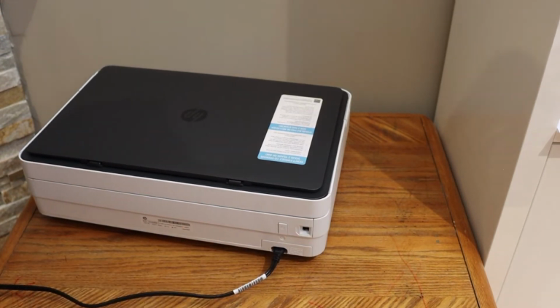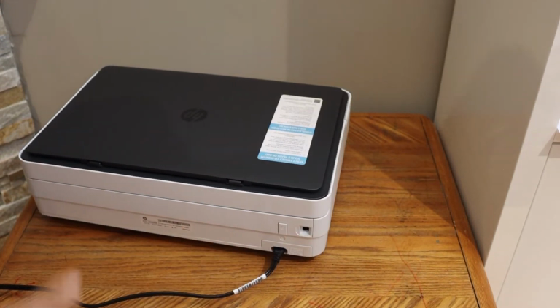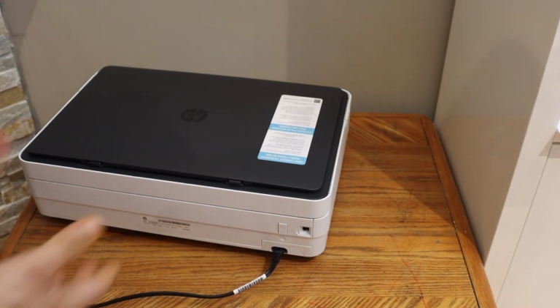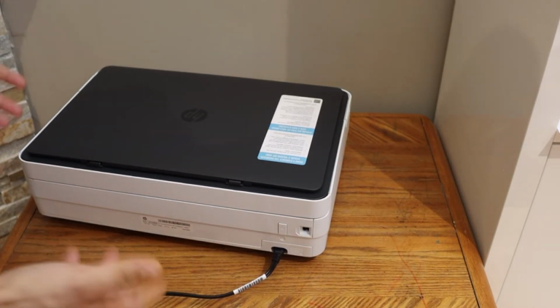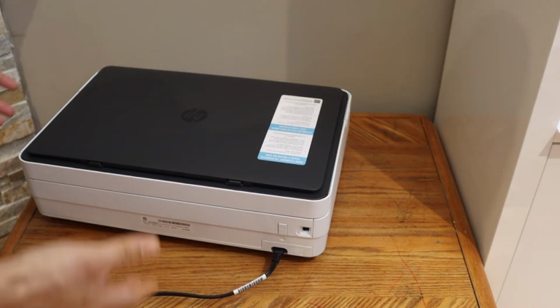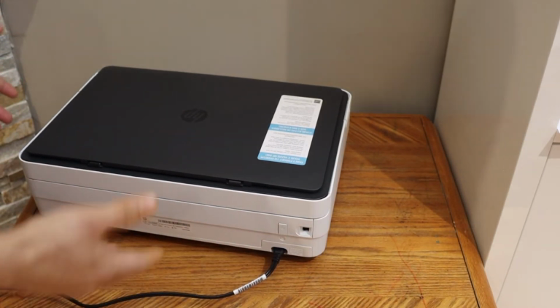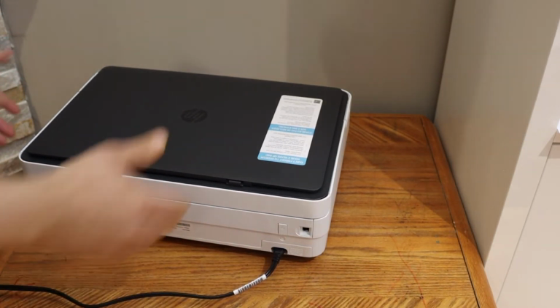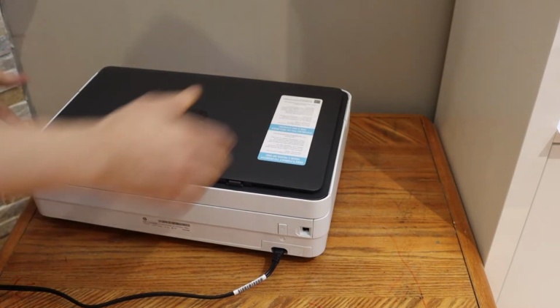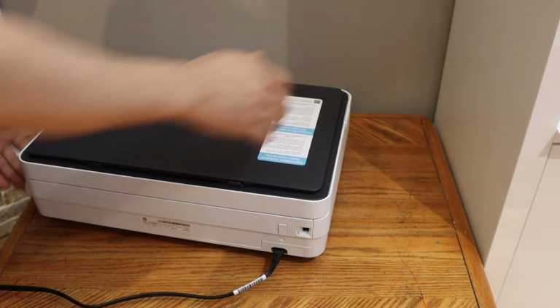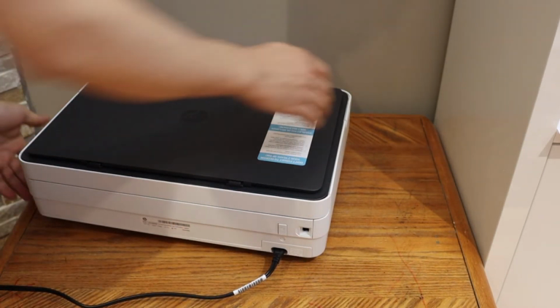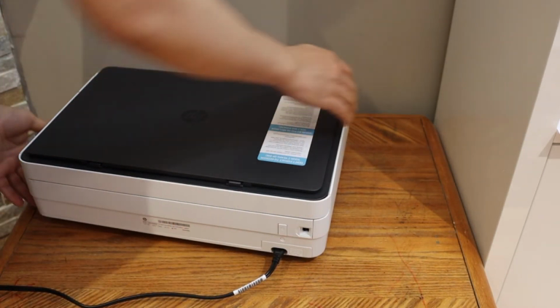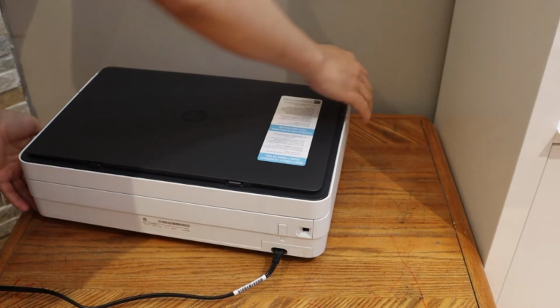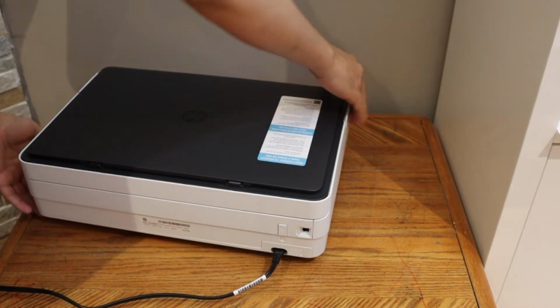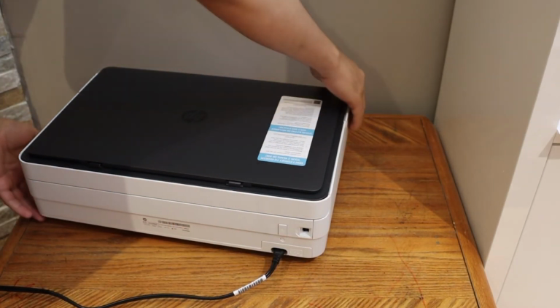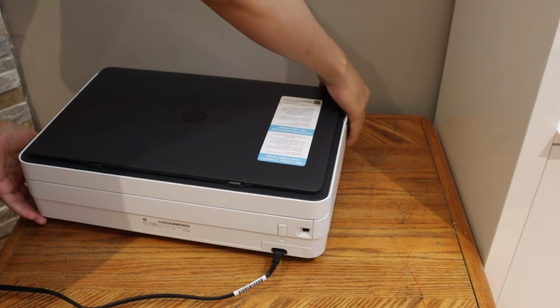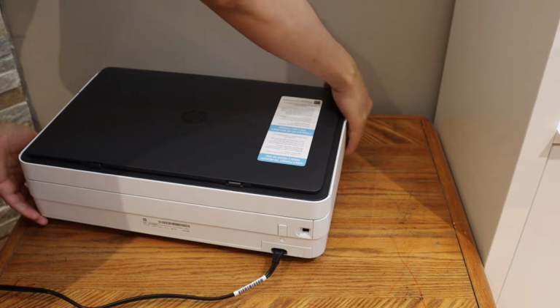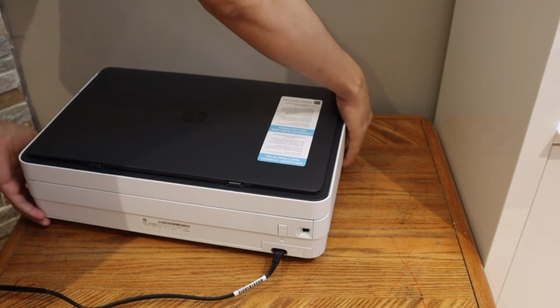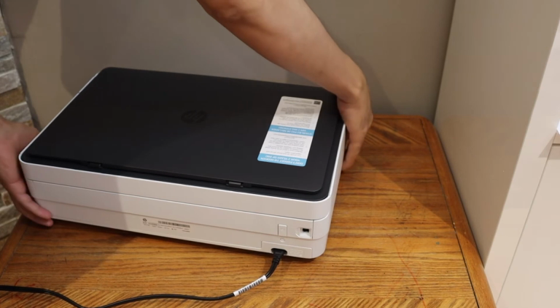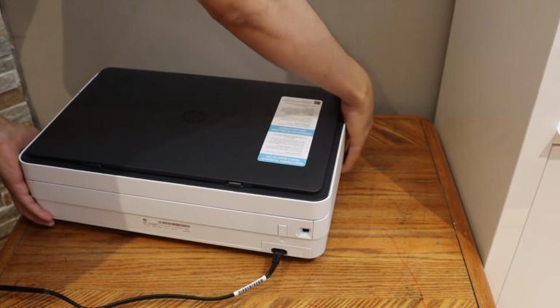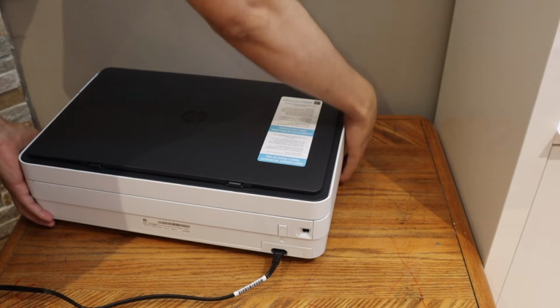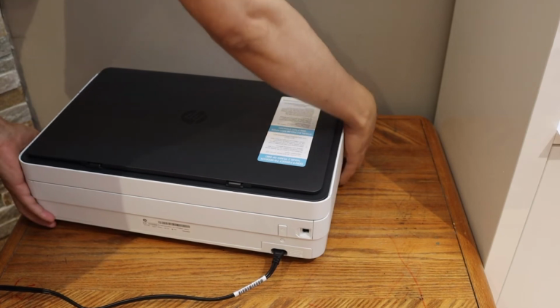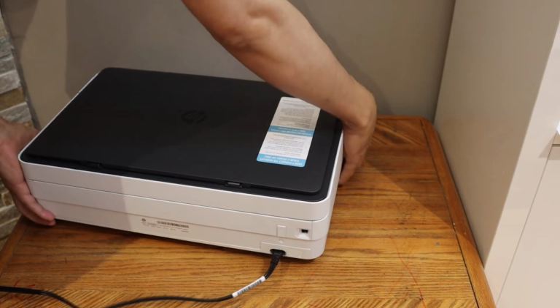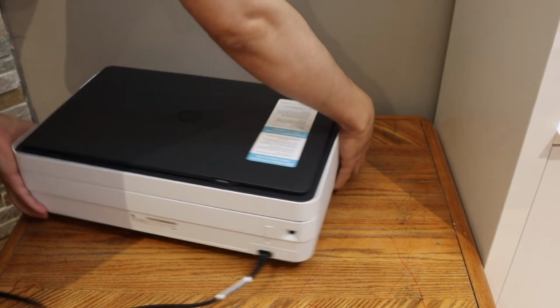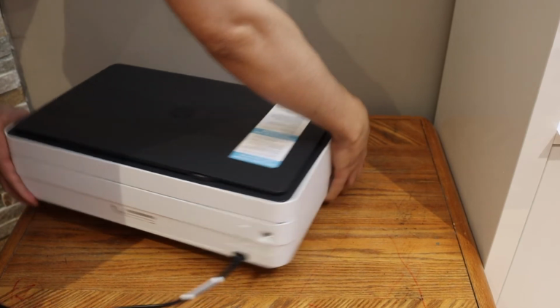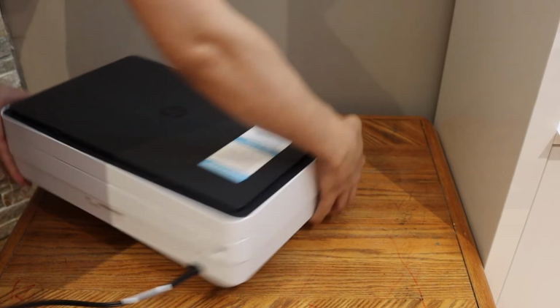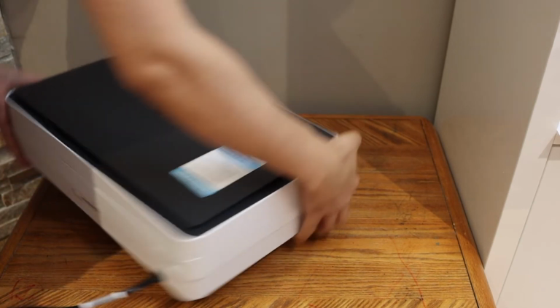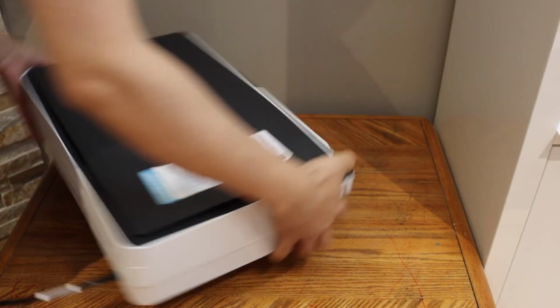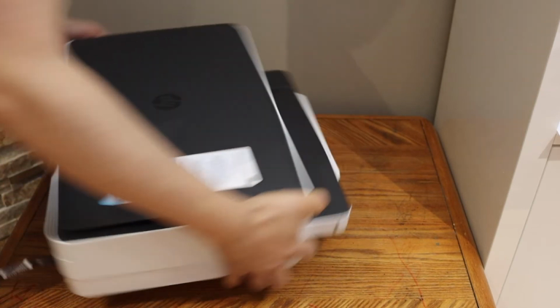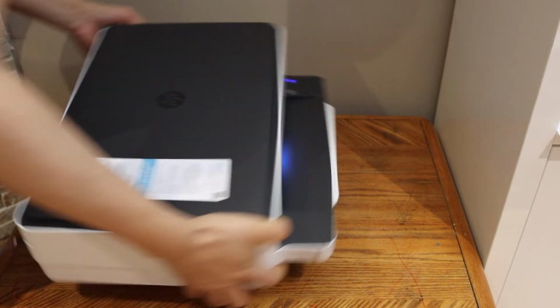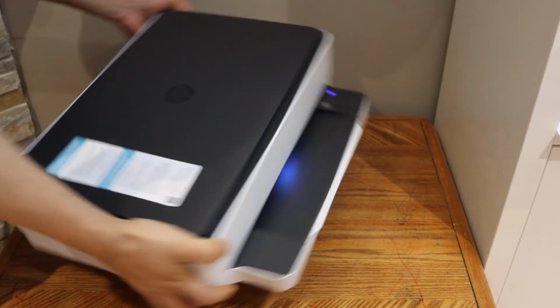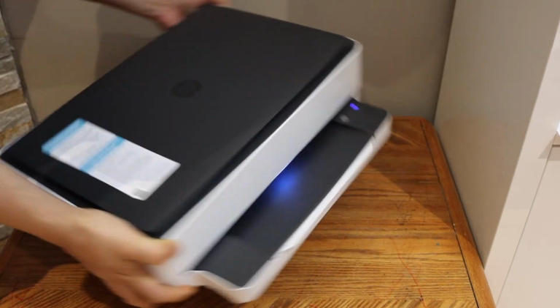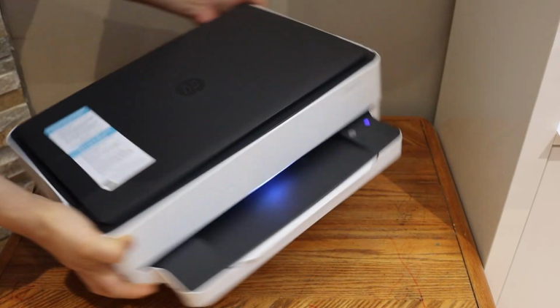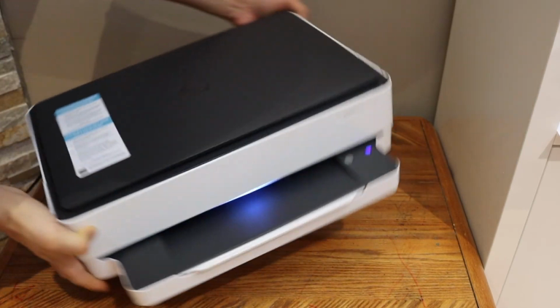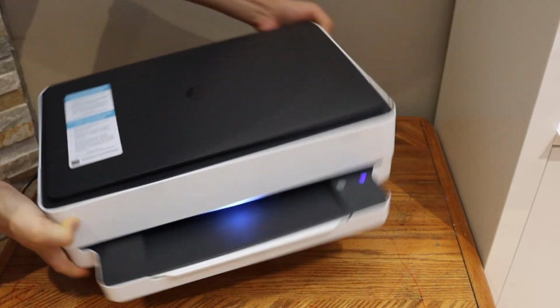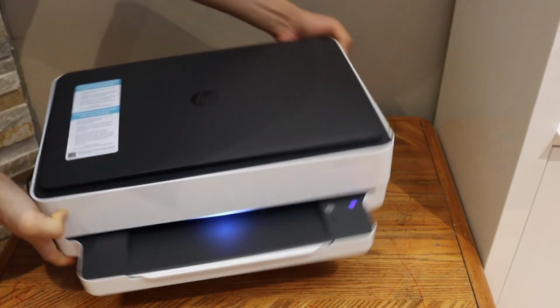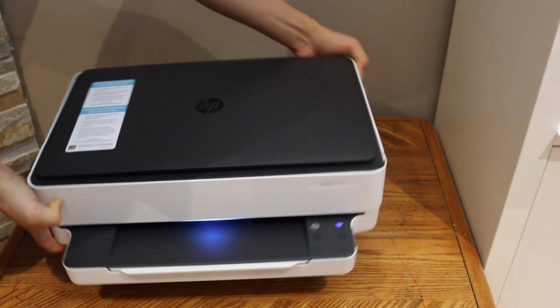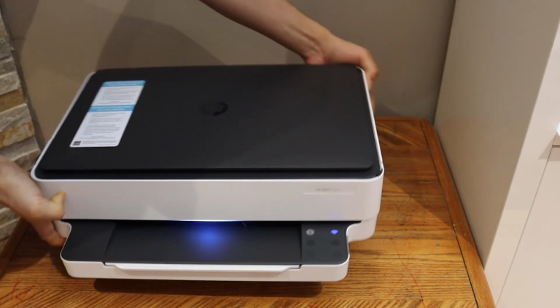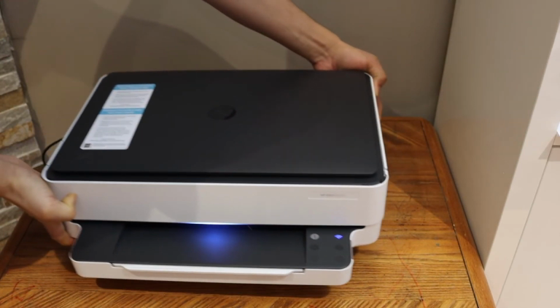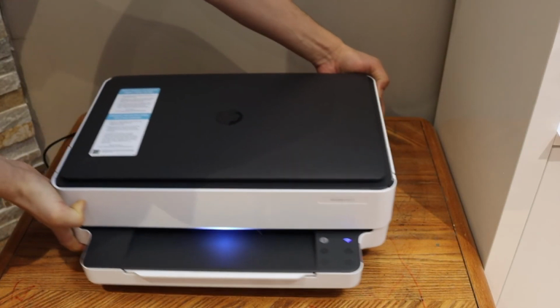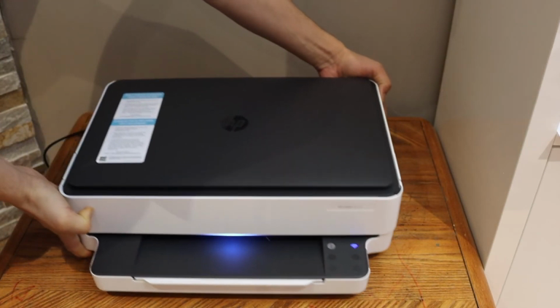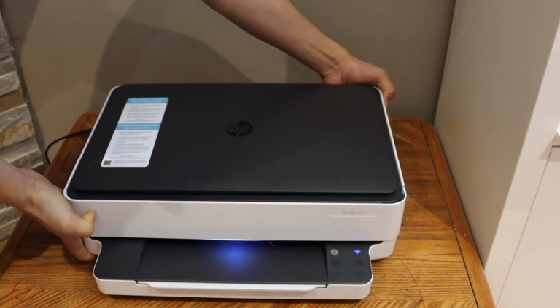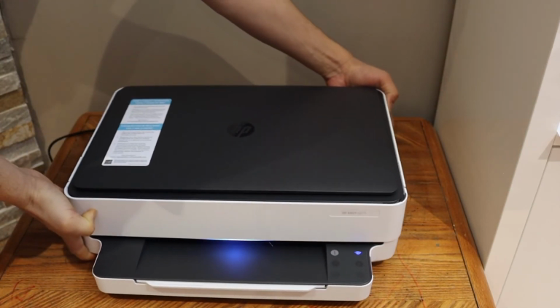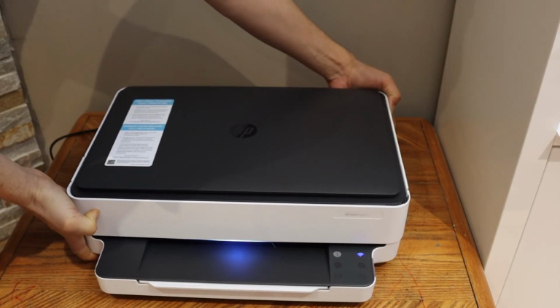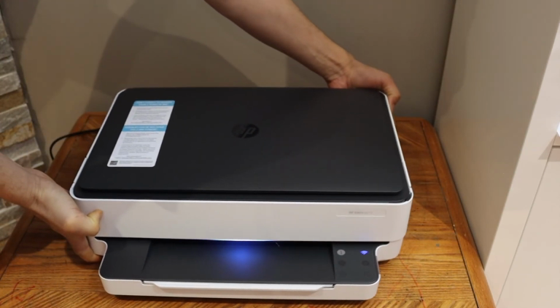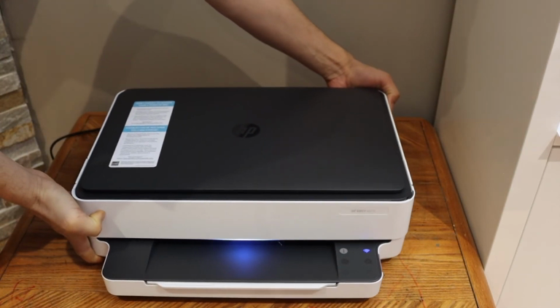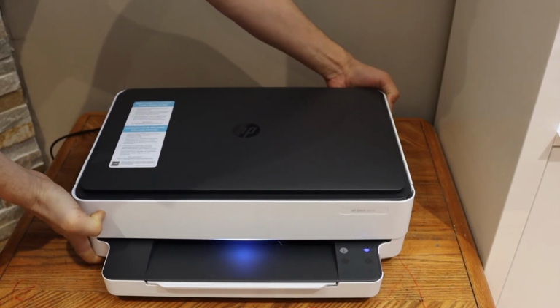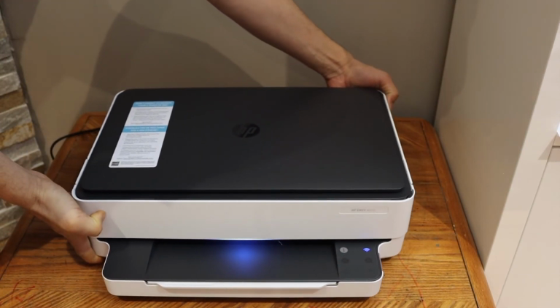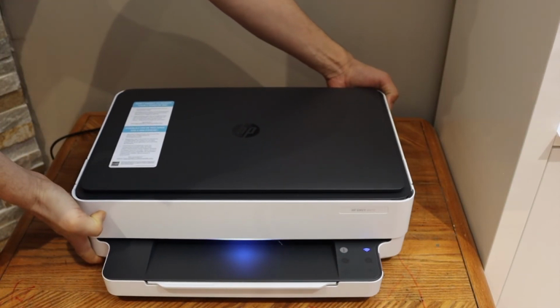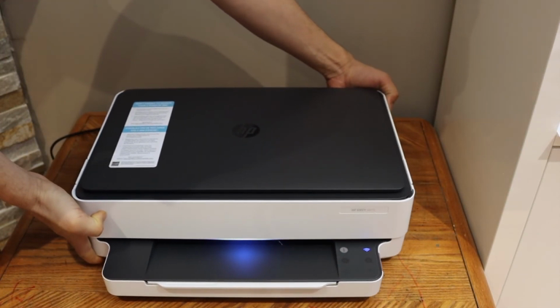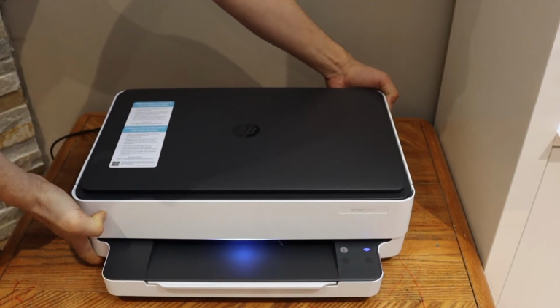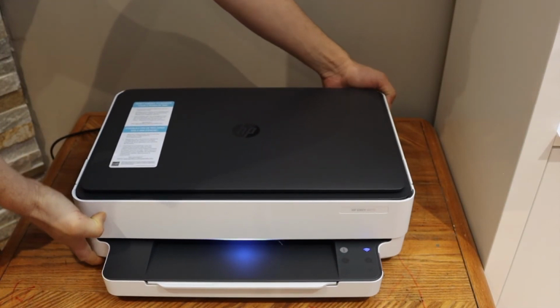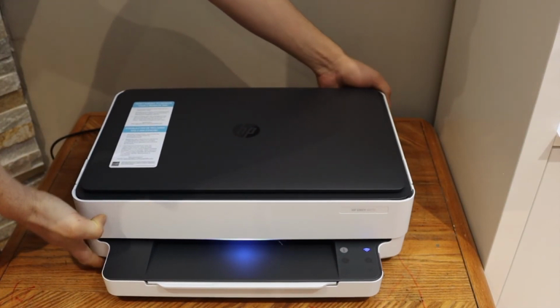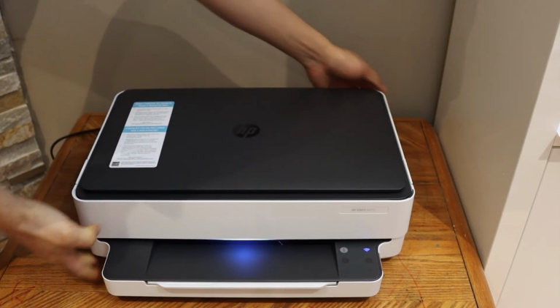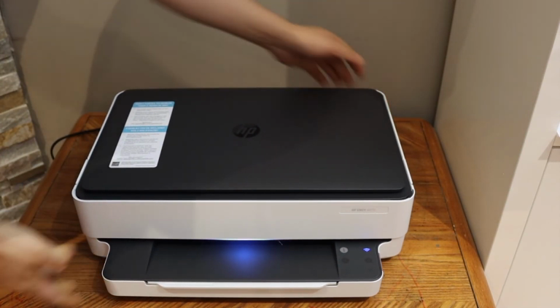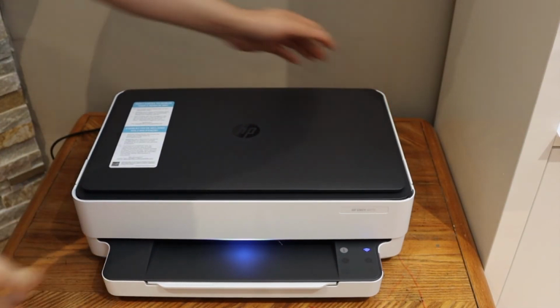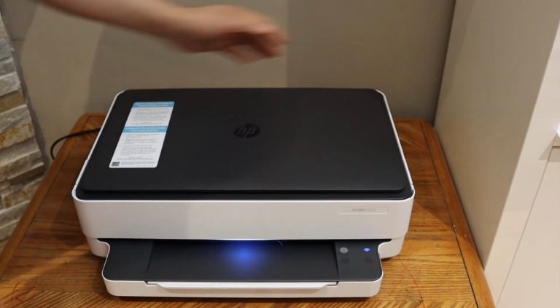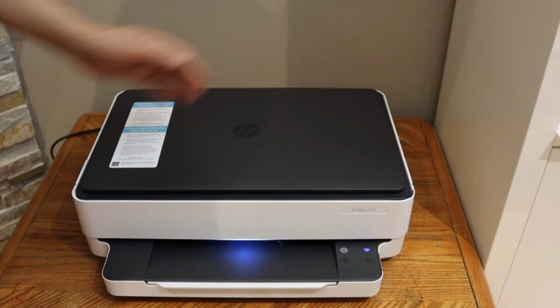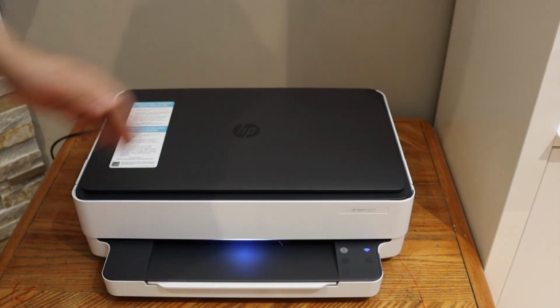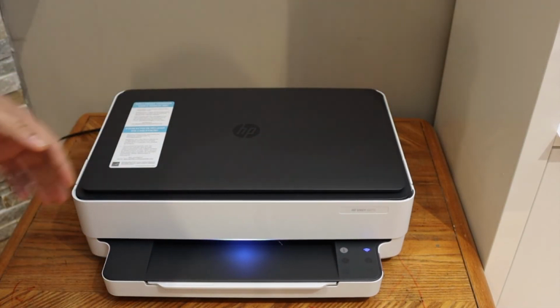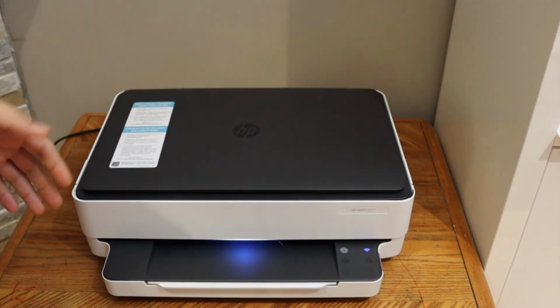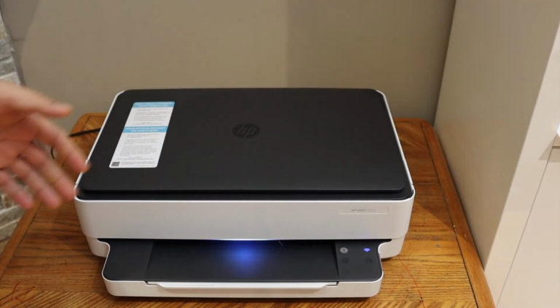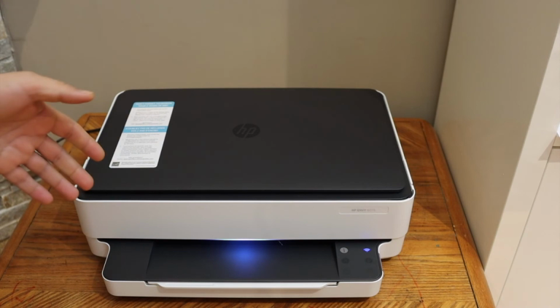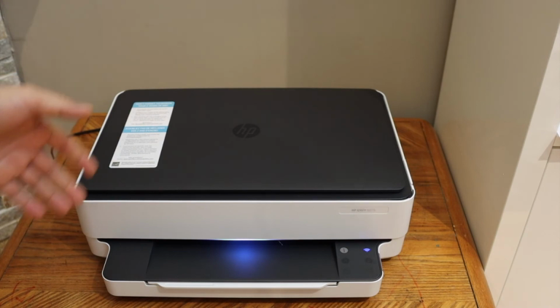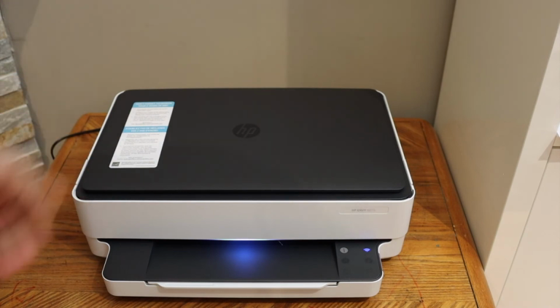It will then enter your printer into setup mode, and you can connect it with any device using a Wi-Fi setup.